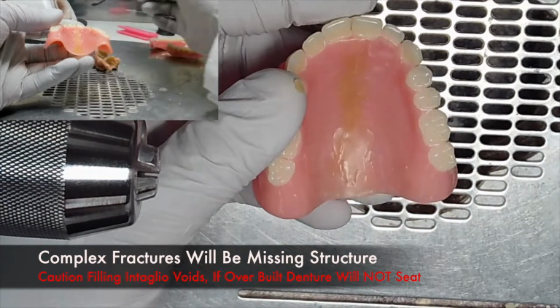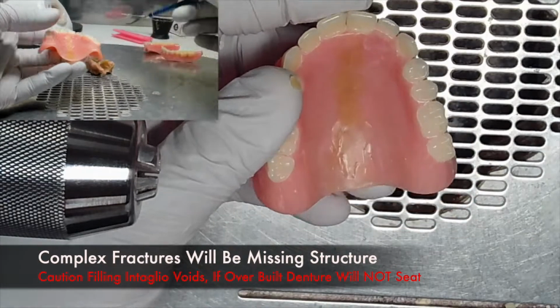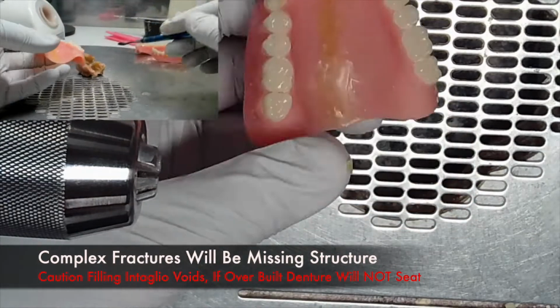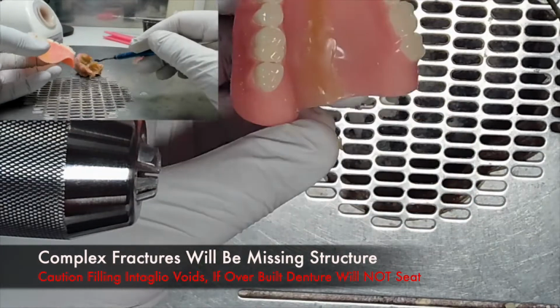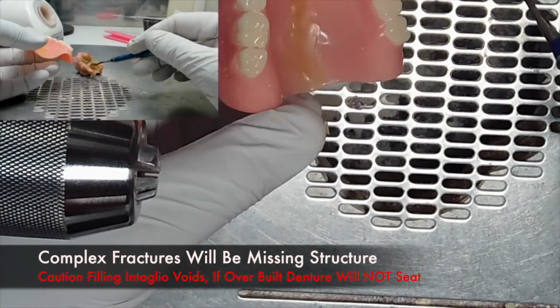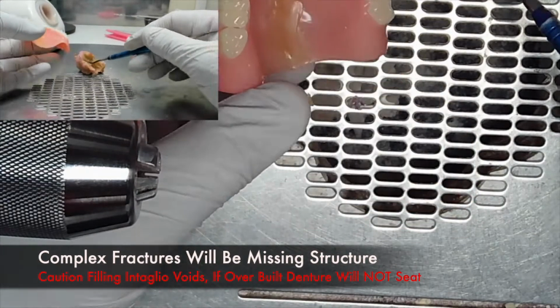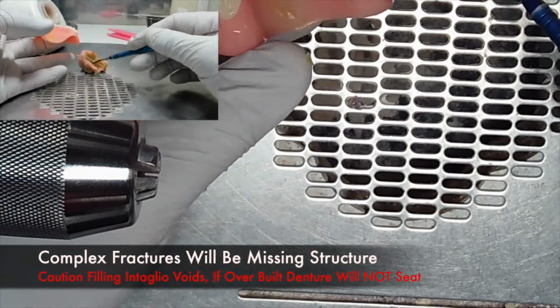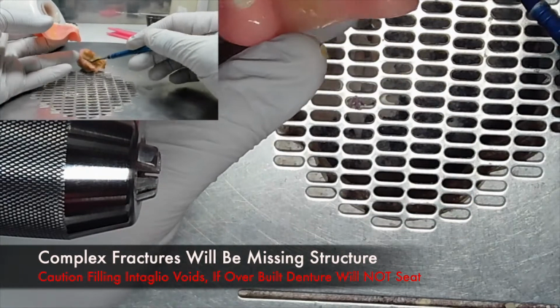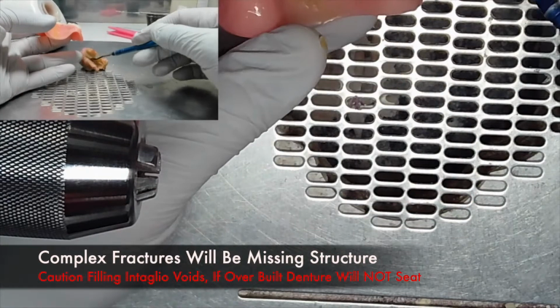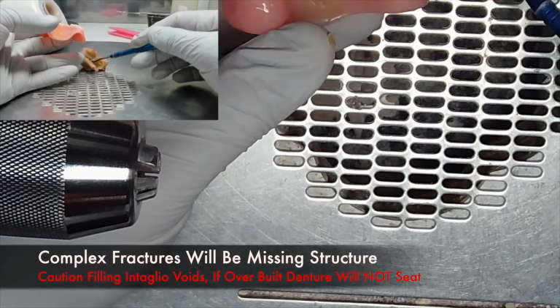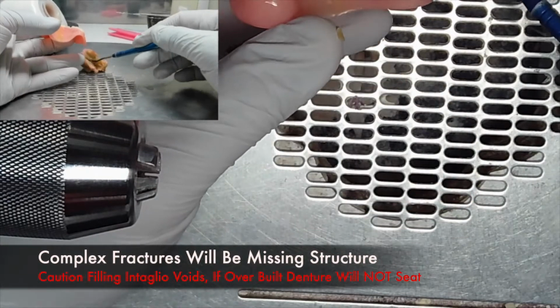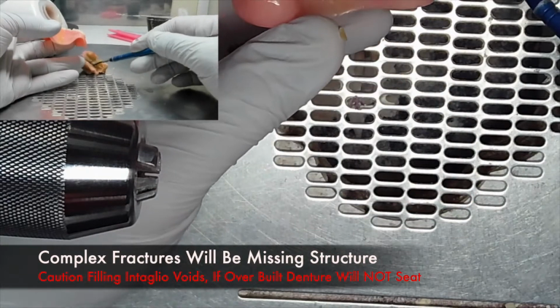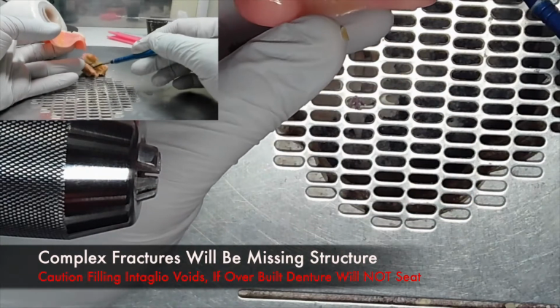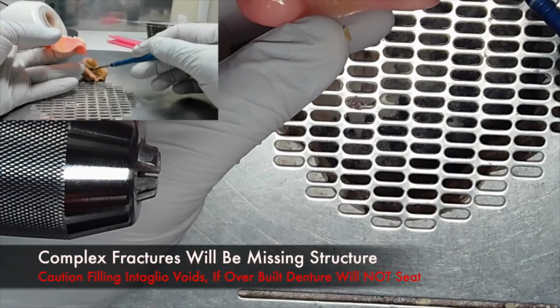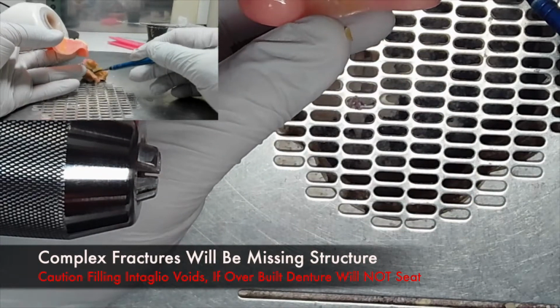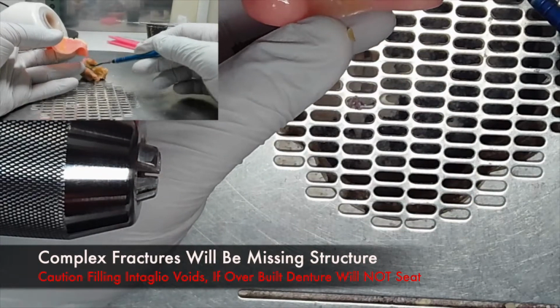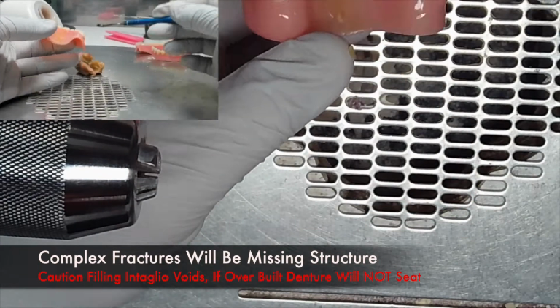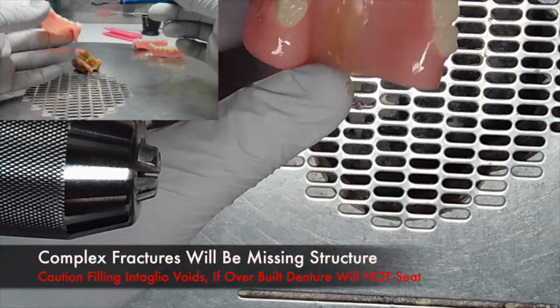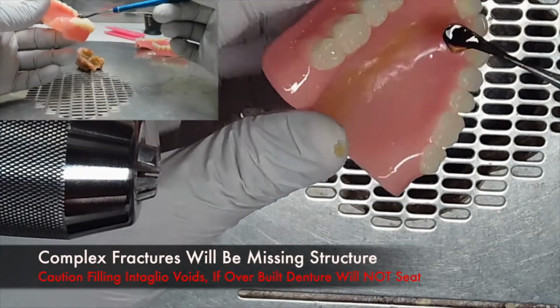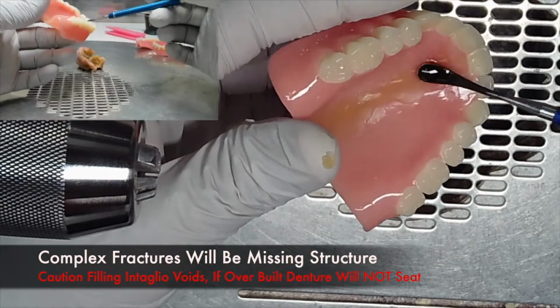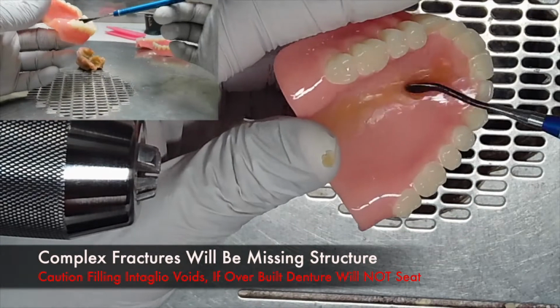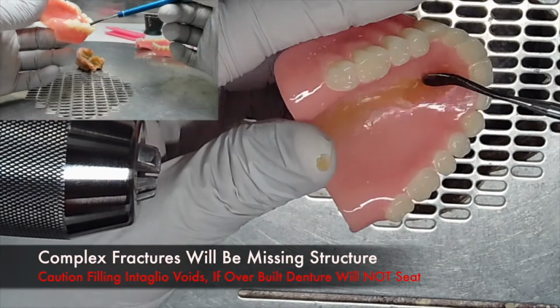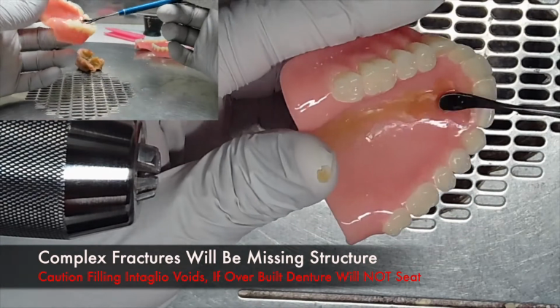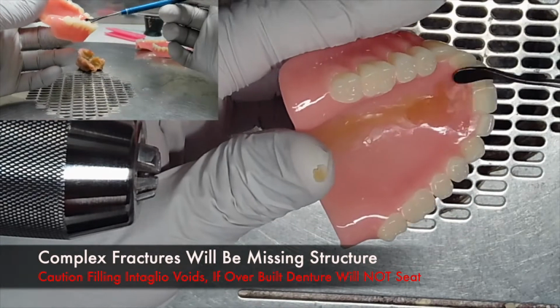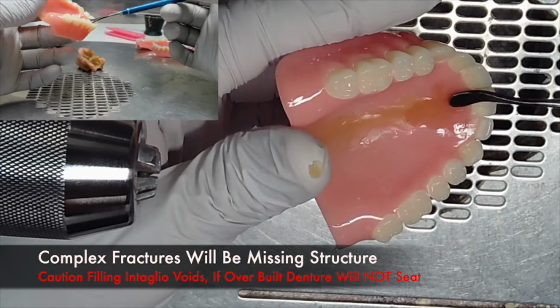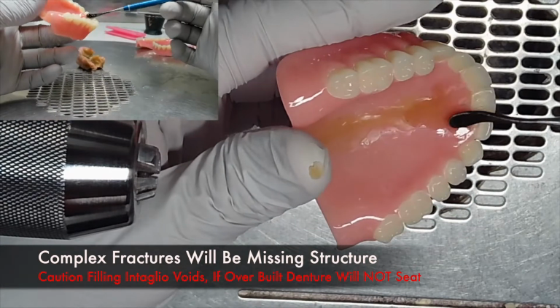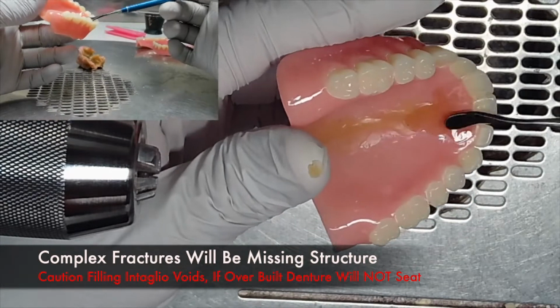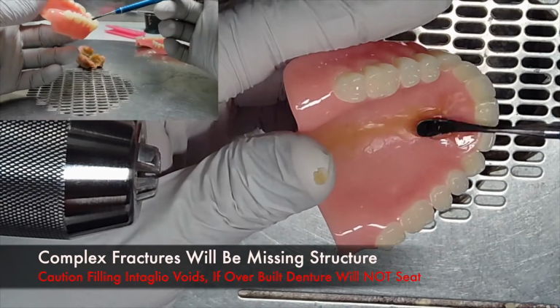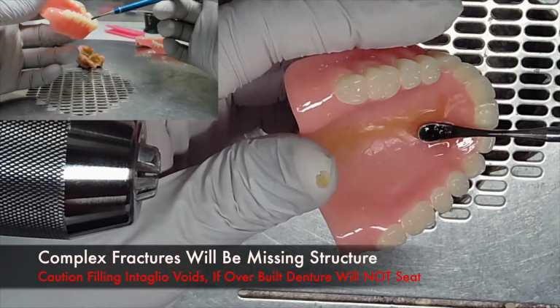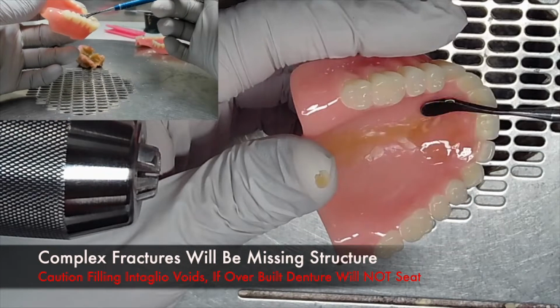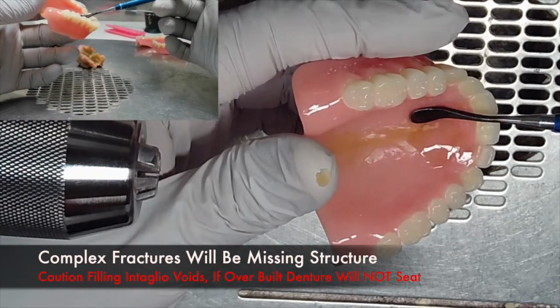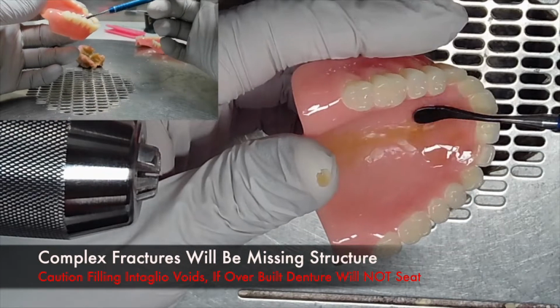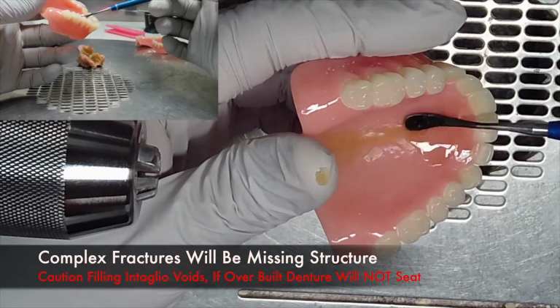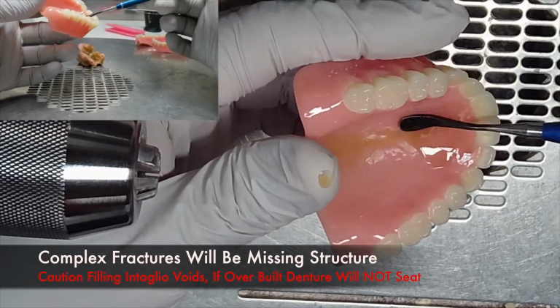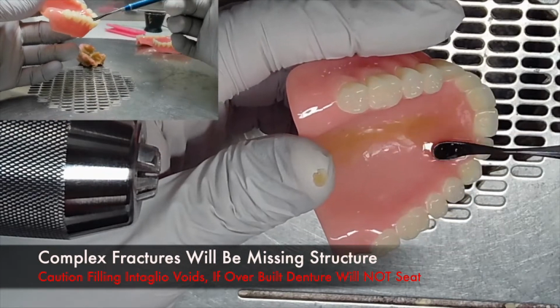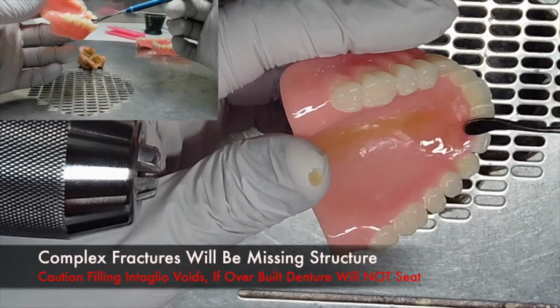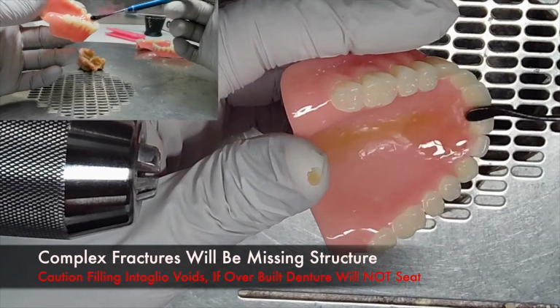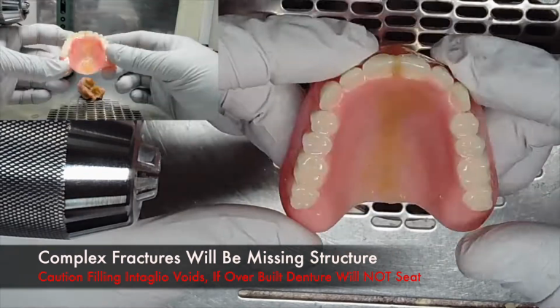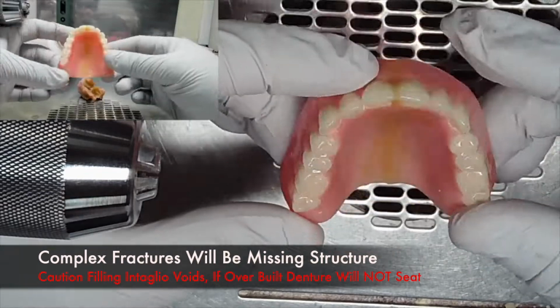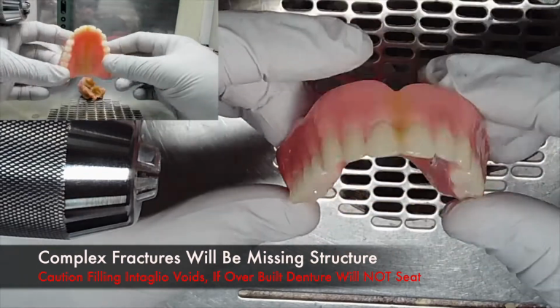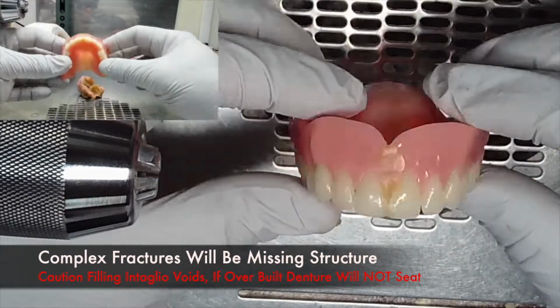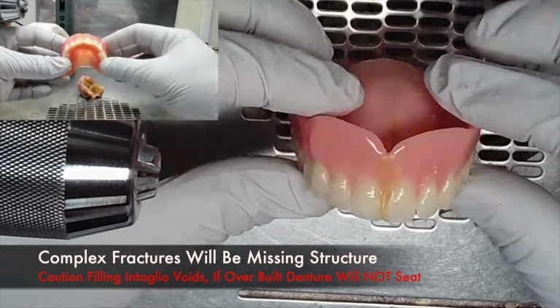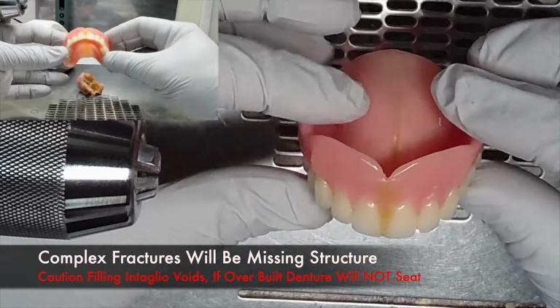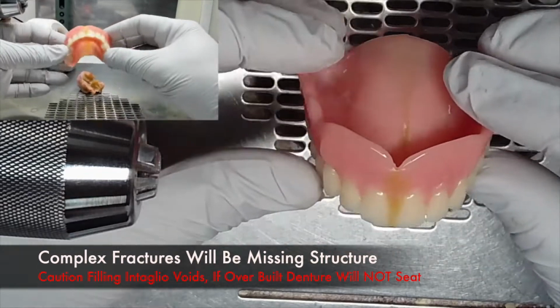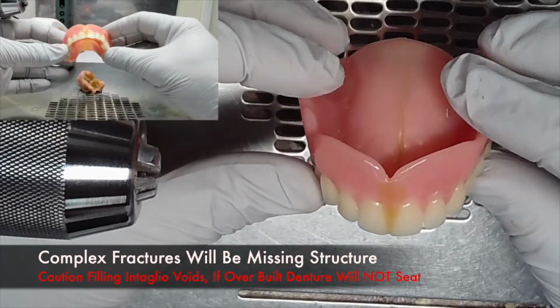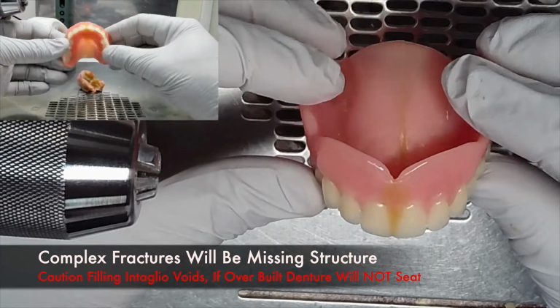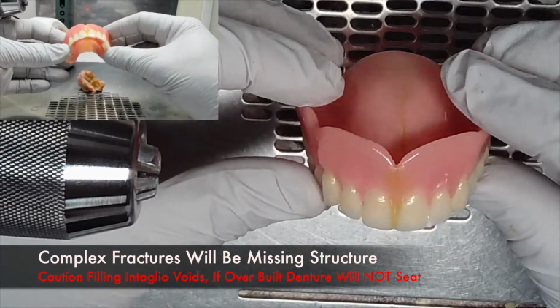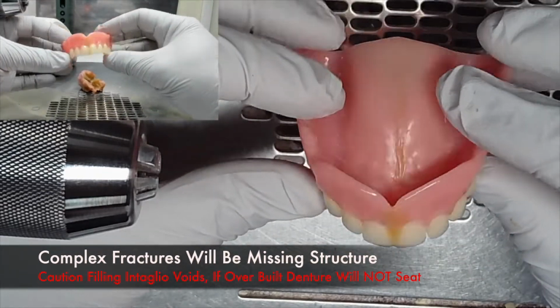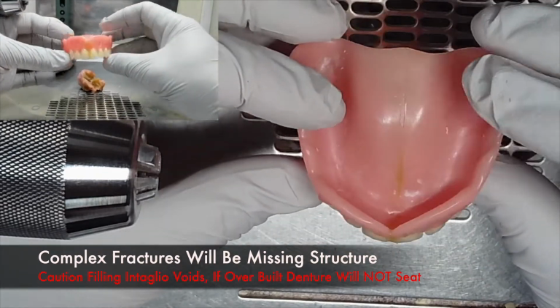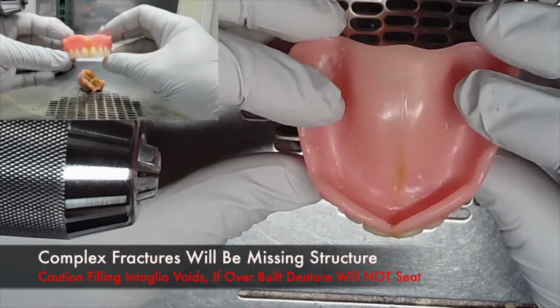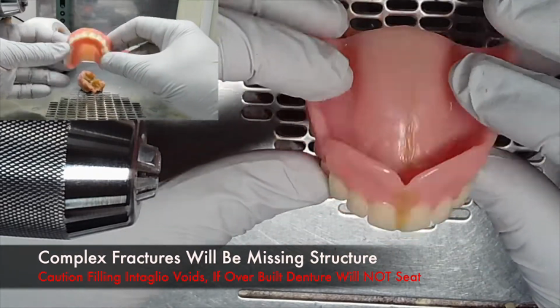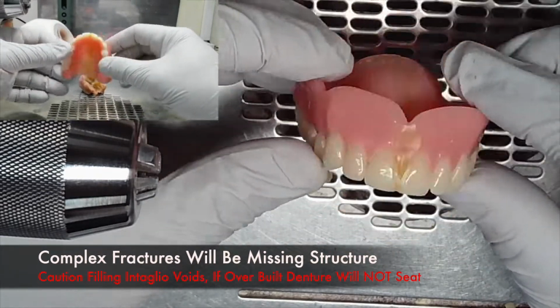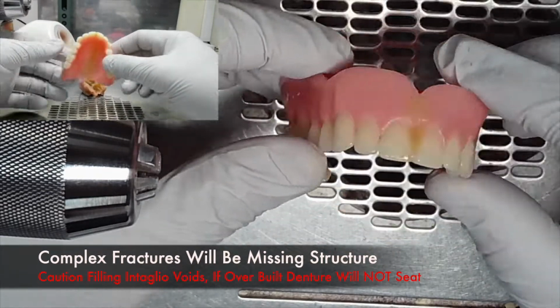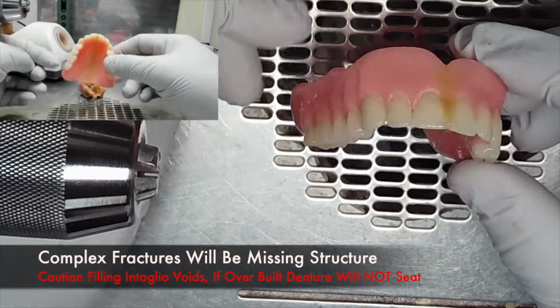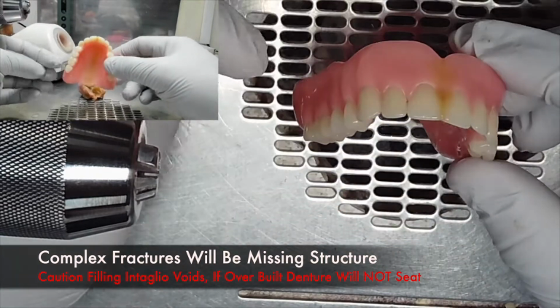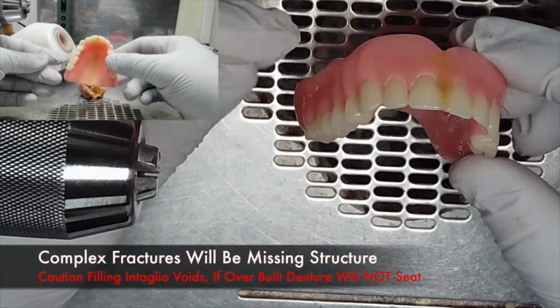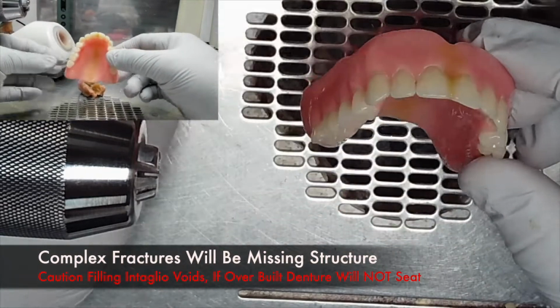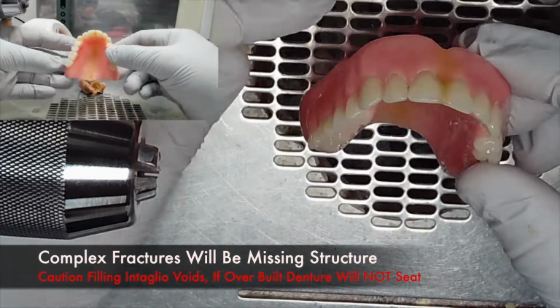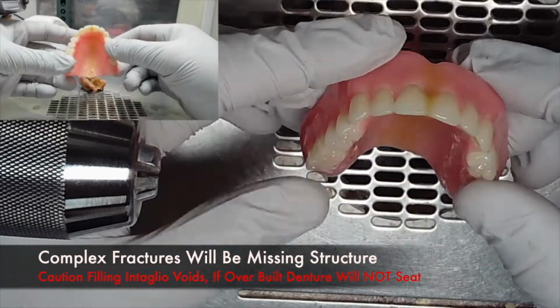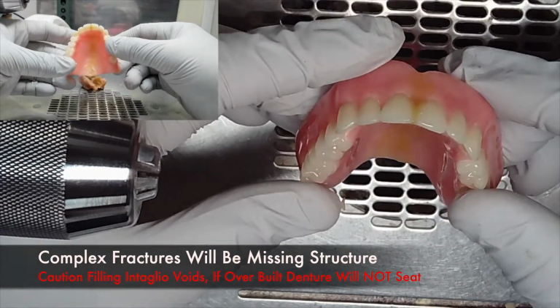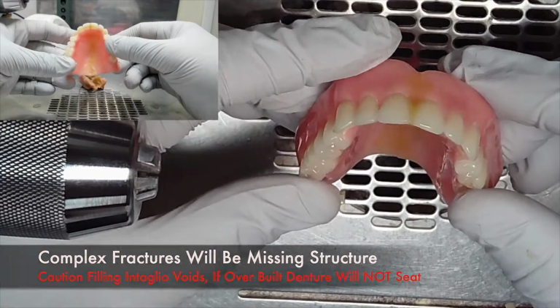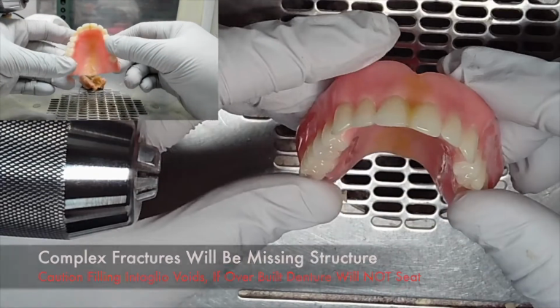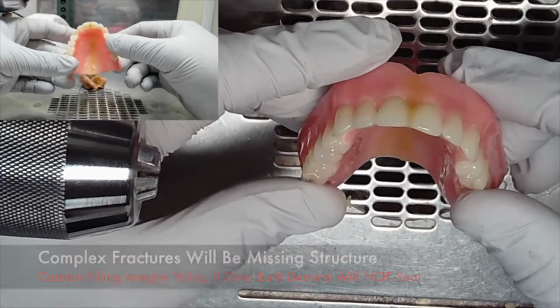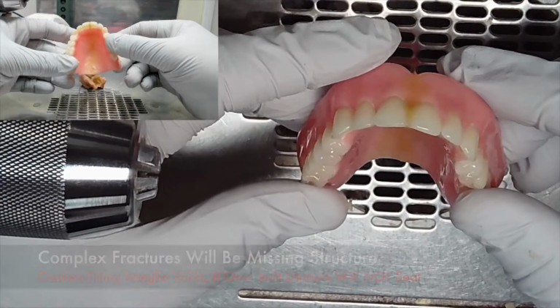When filling those small voids, be careful not to overbuild. If you do, the denture will not seat upon insertion.